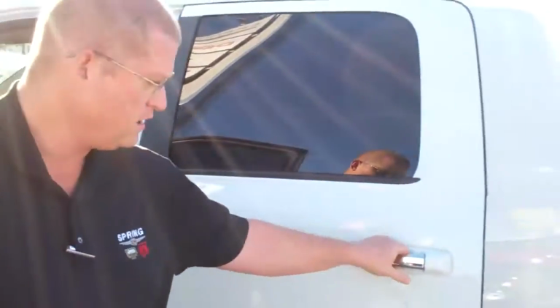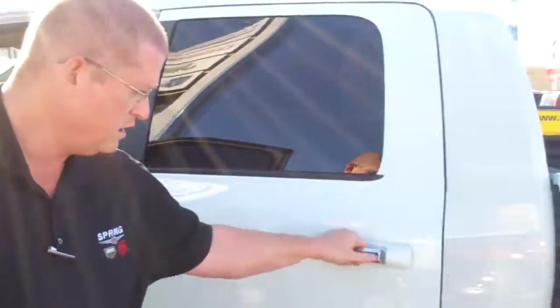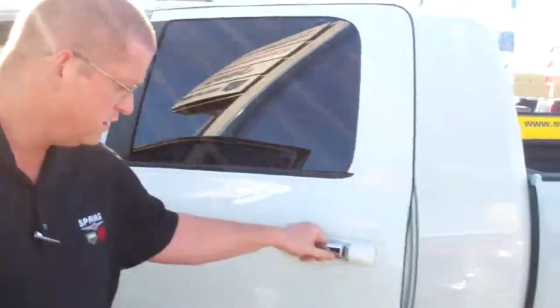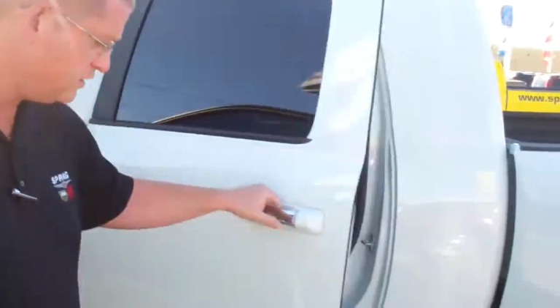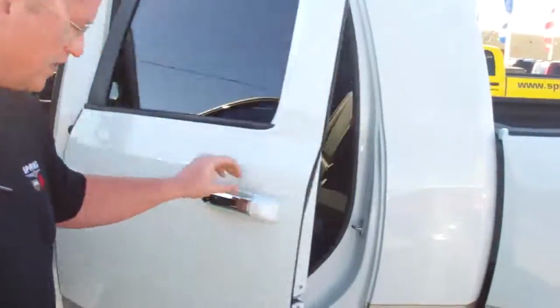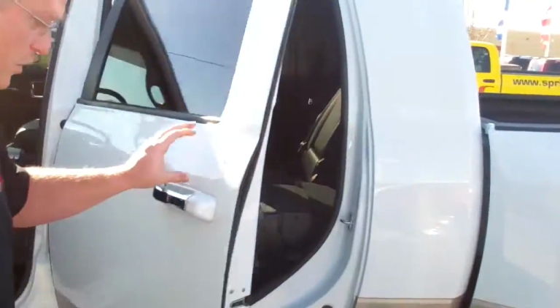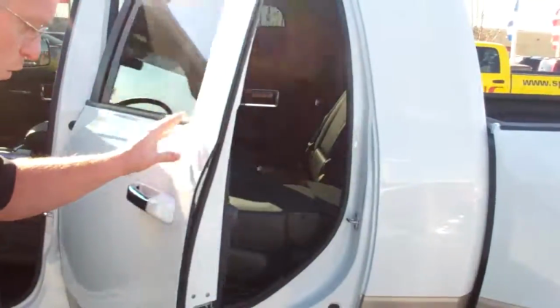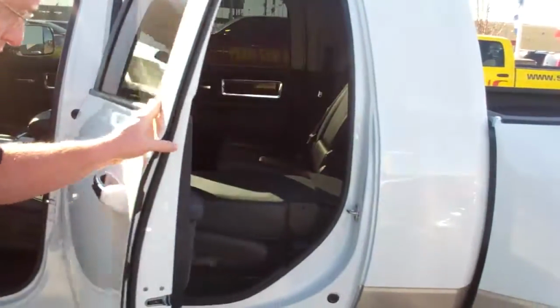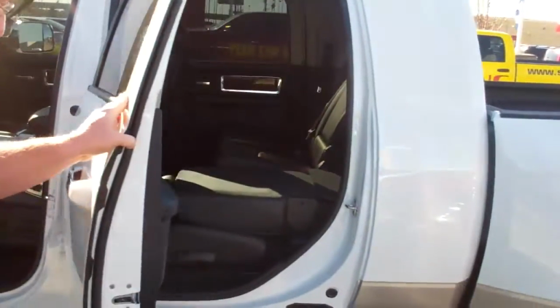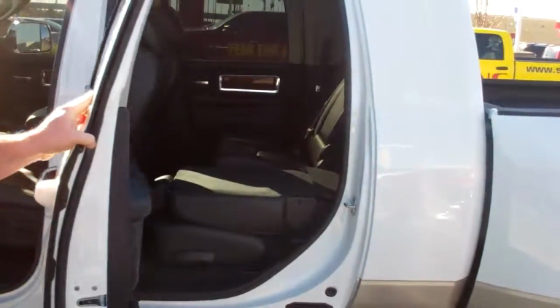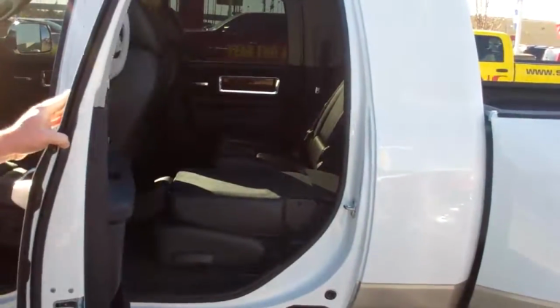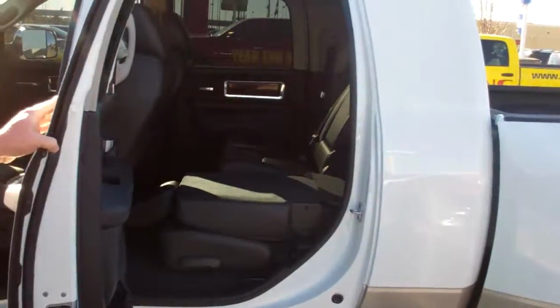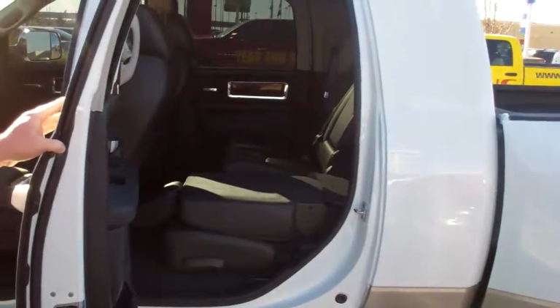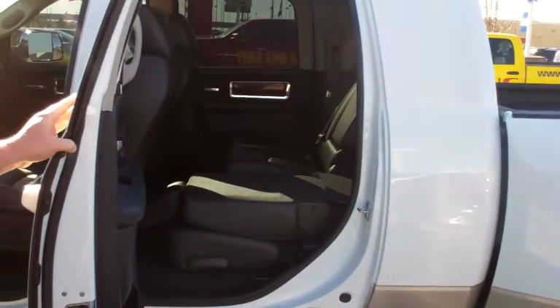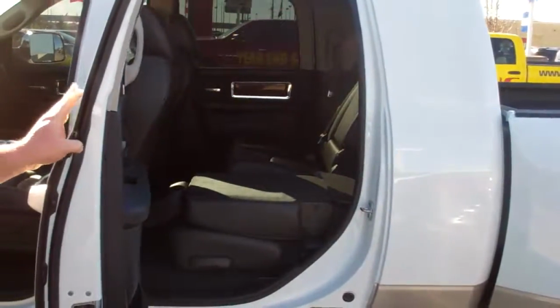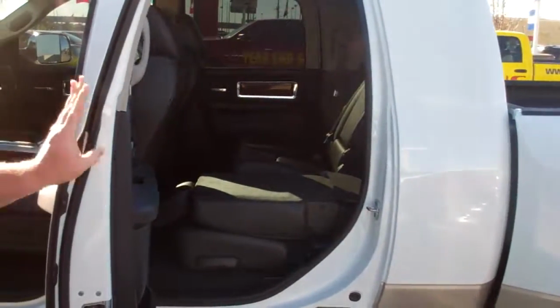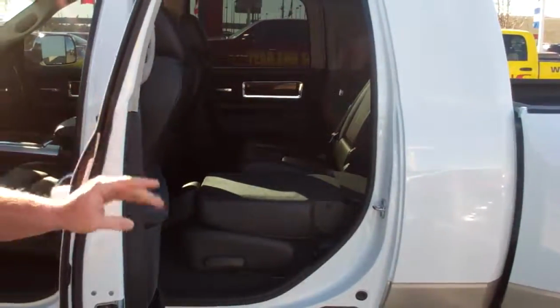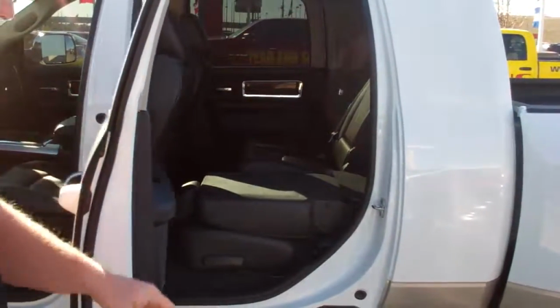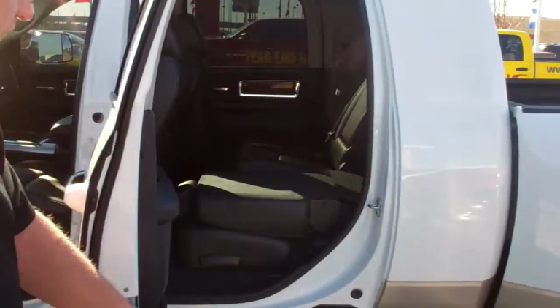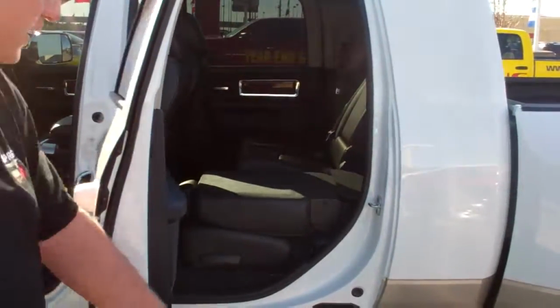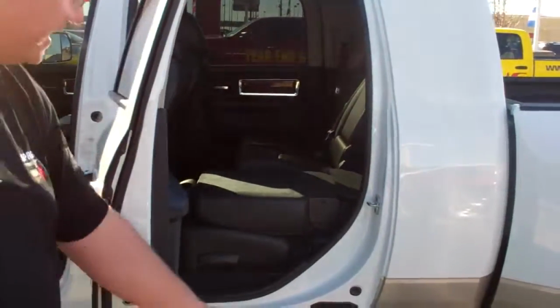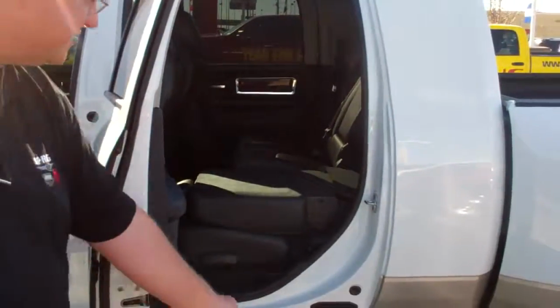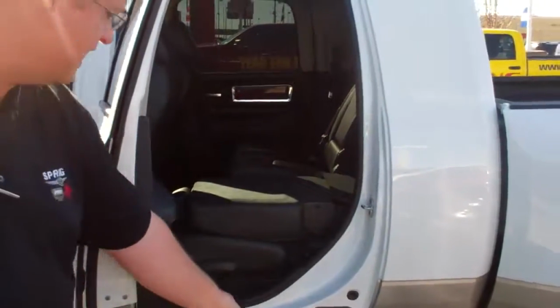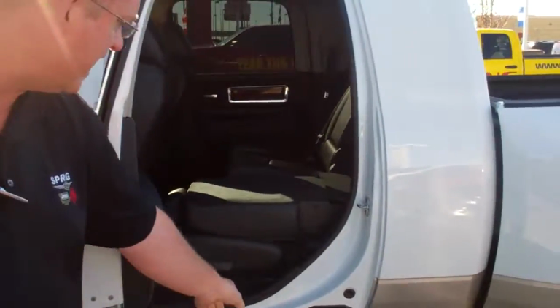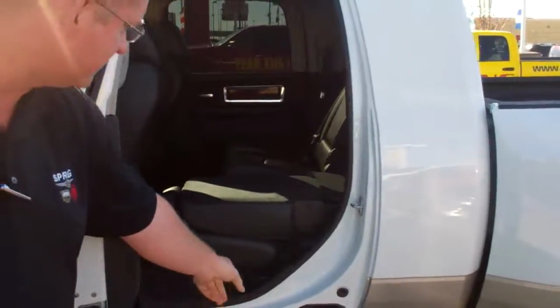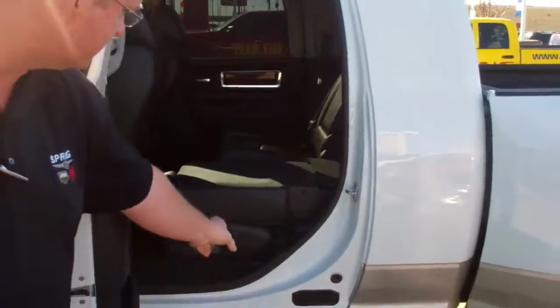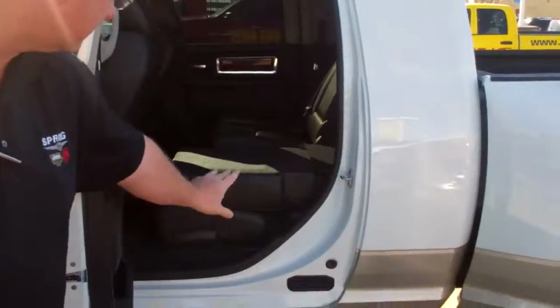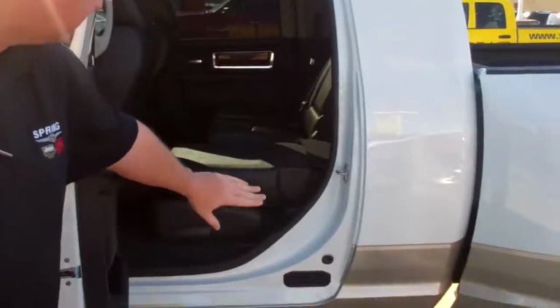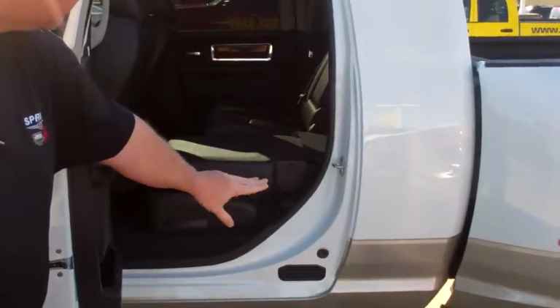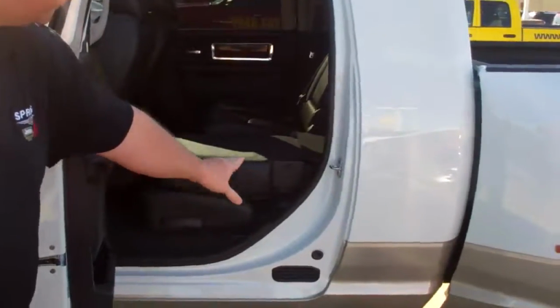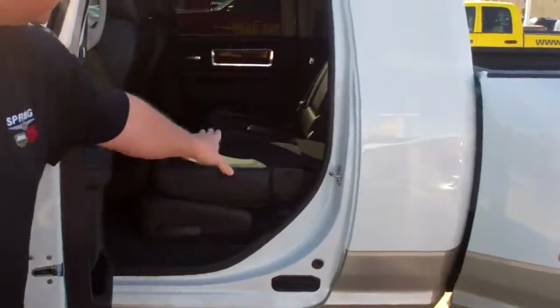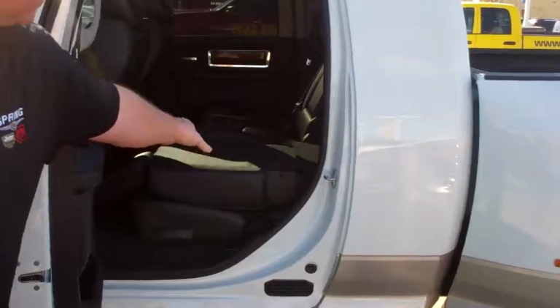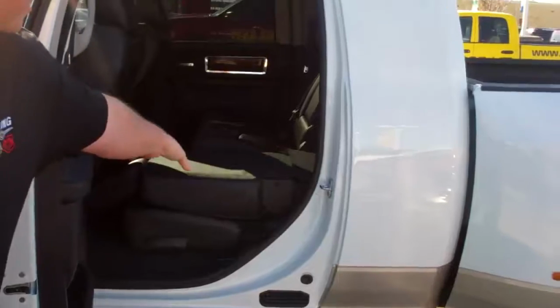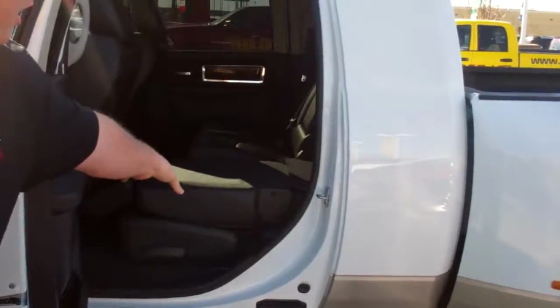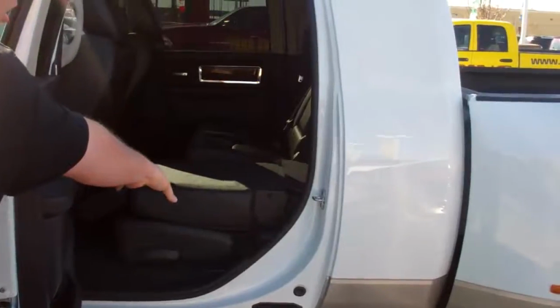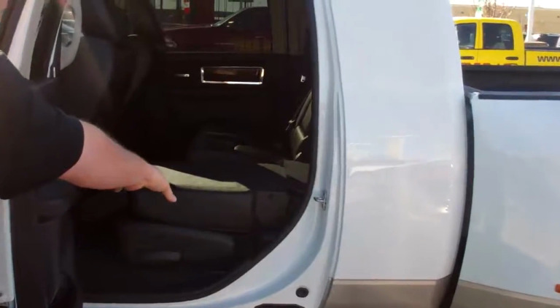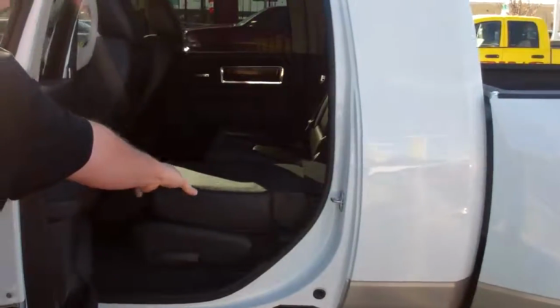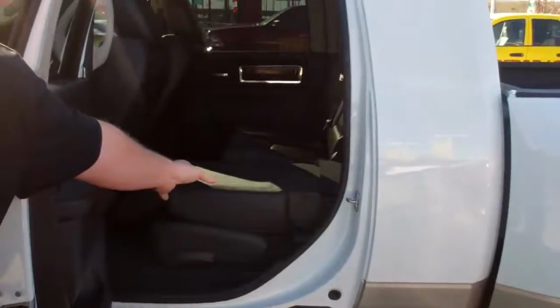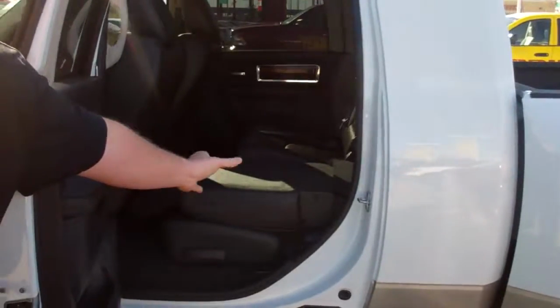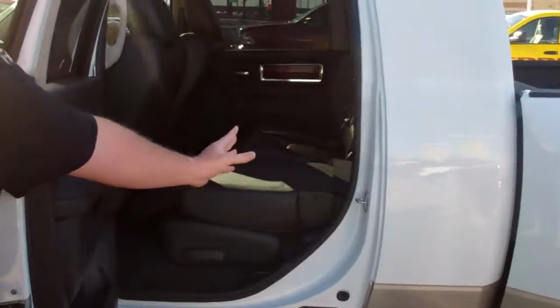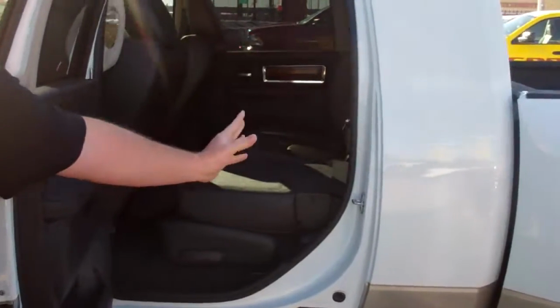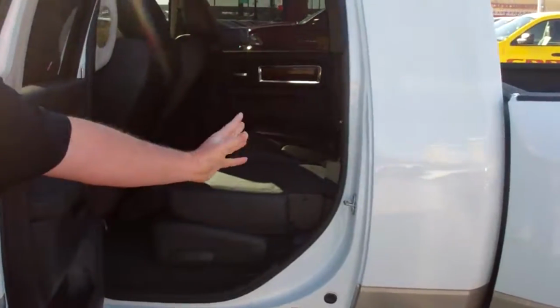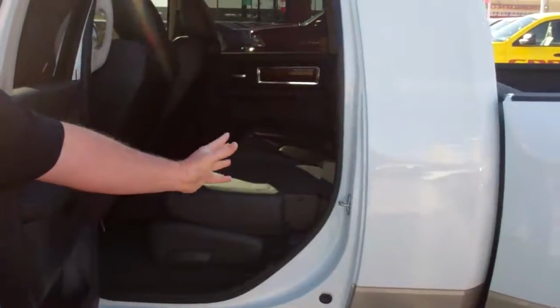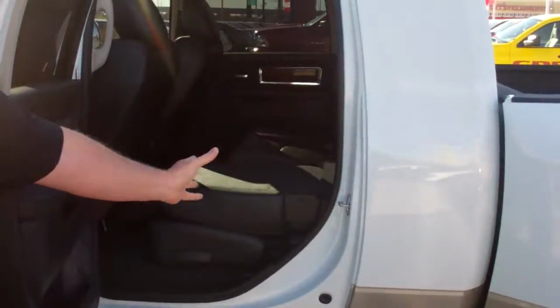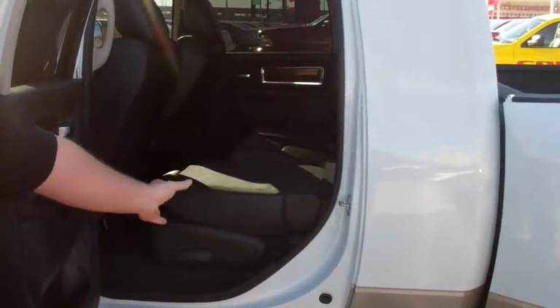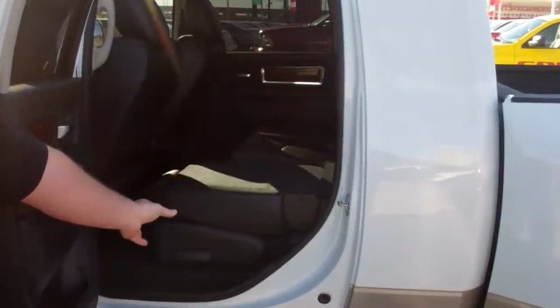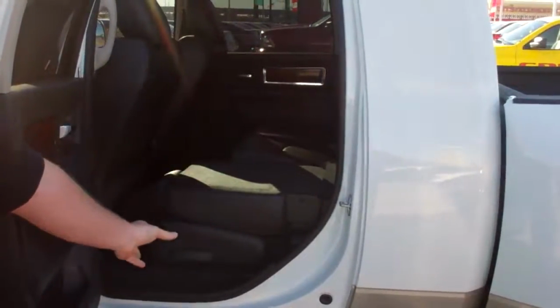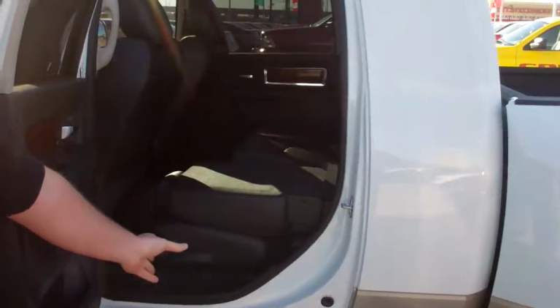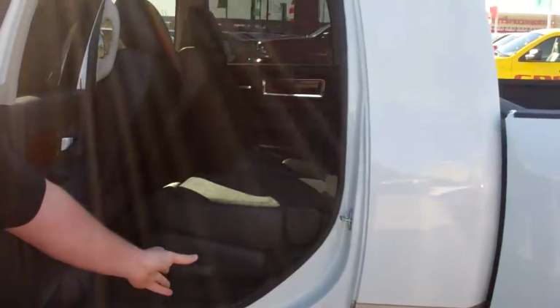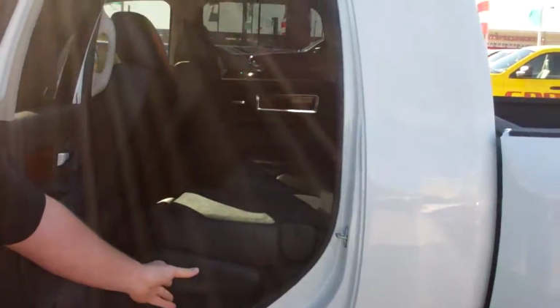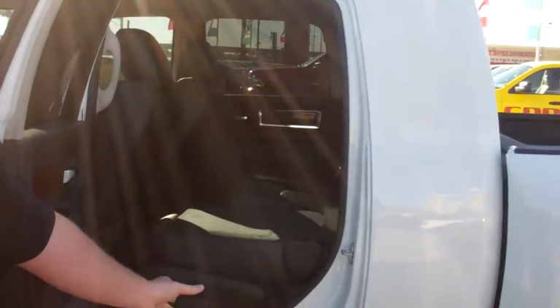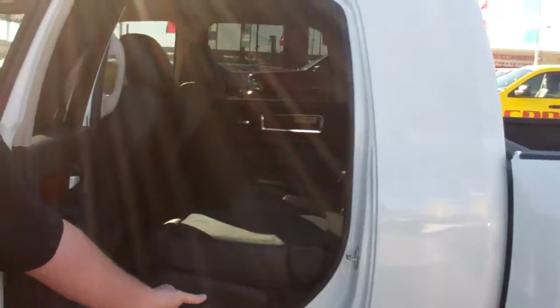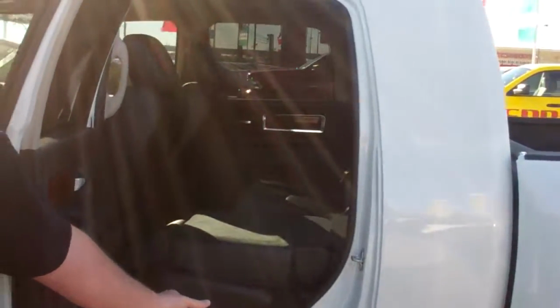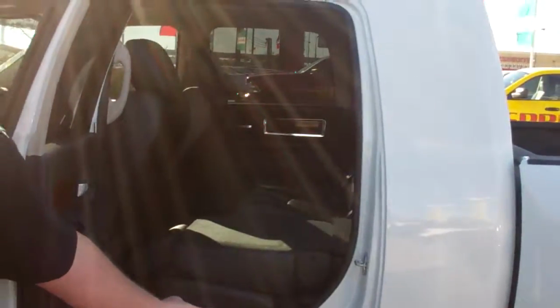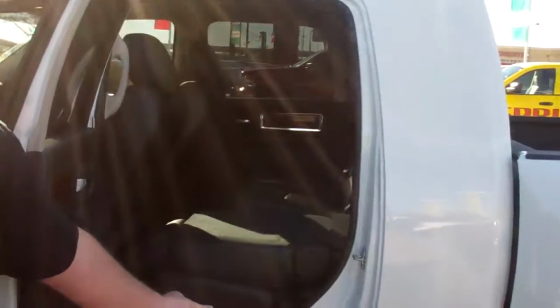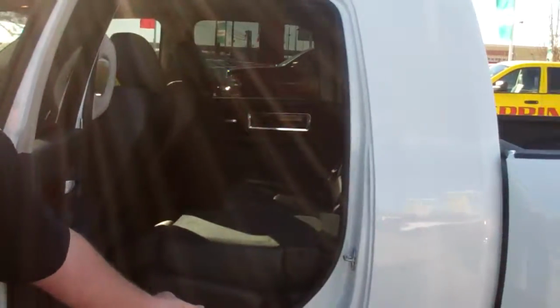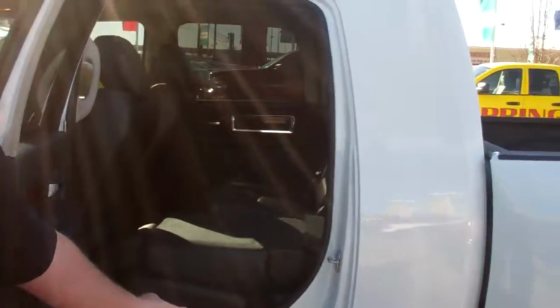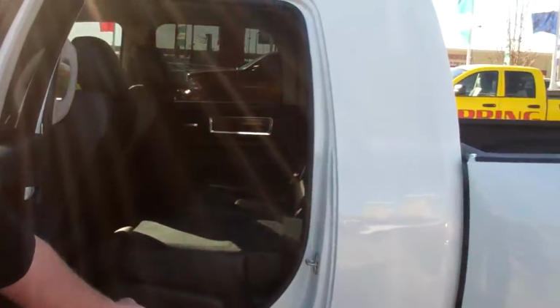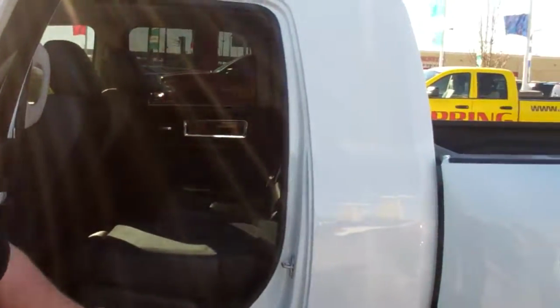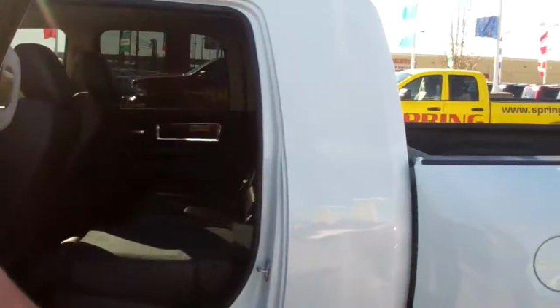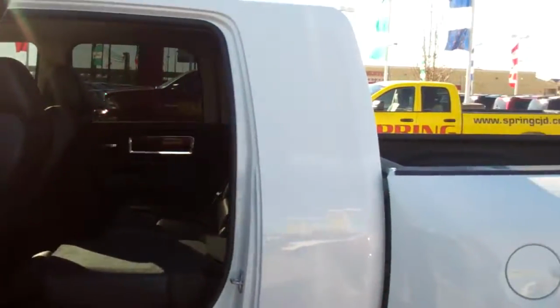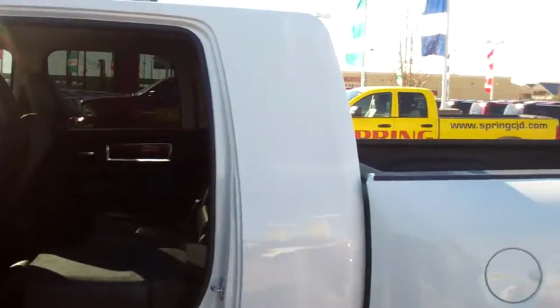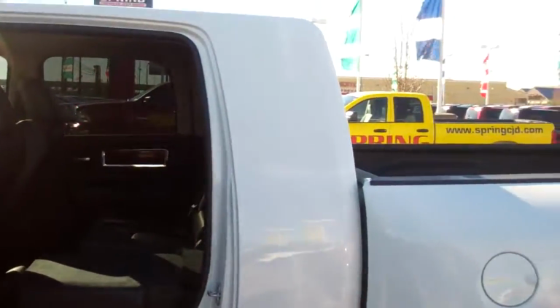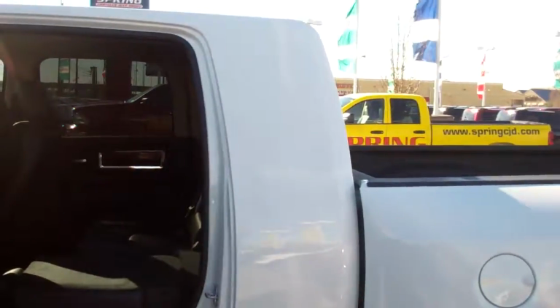Look how wide that door comes open for easy access. The seats lay all the way down, and there's a ton of storage room in this truck.